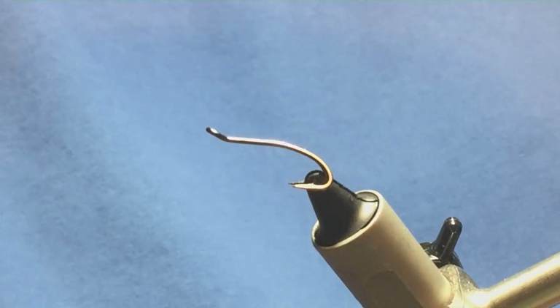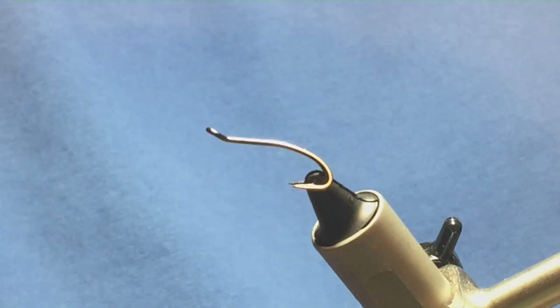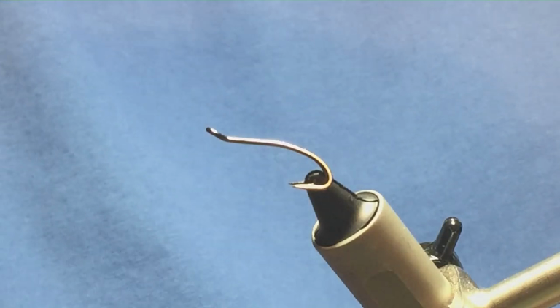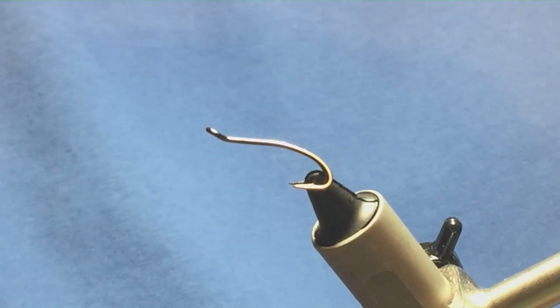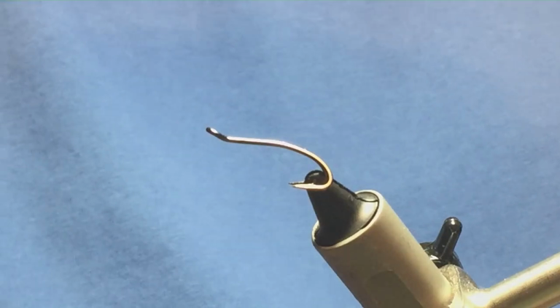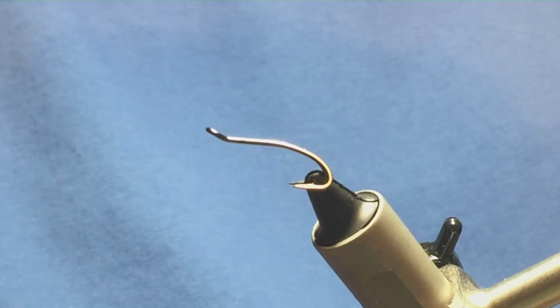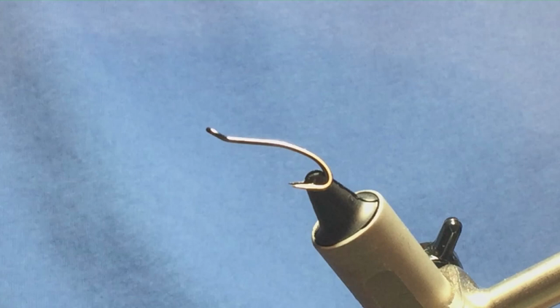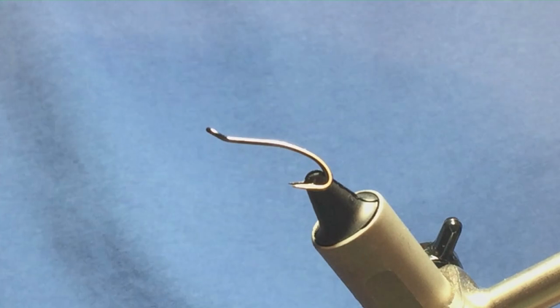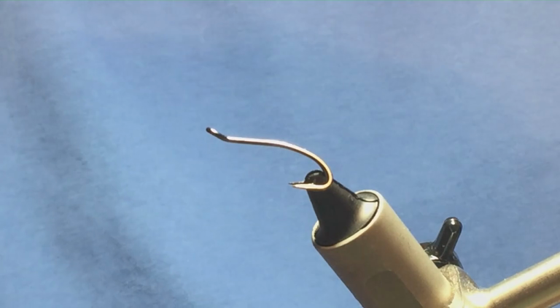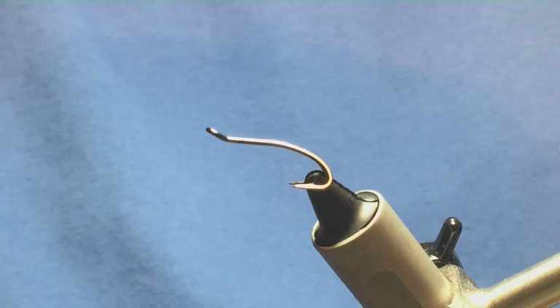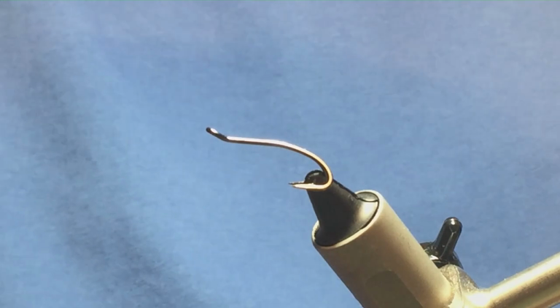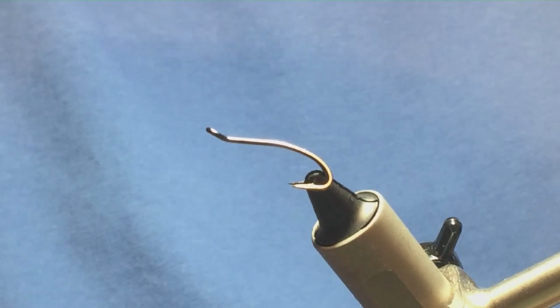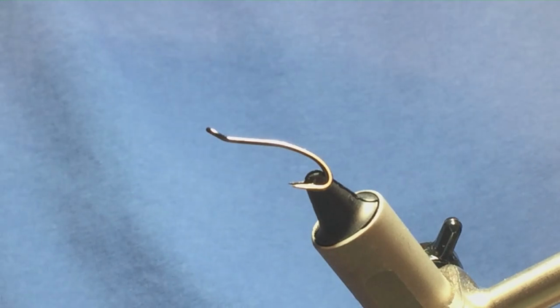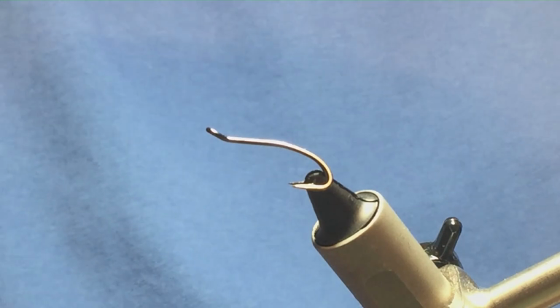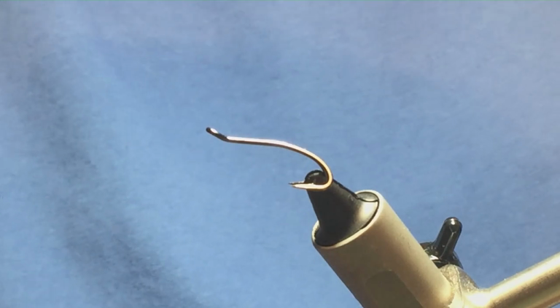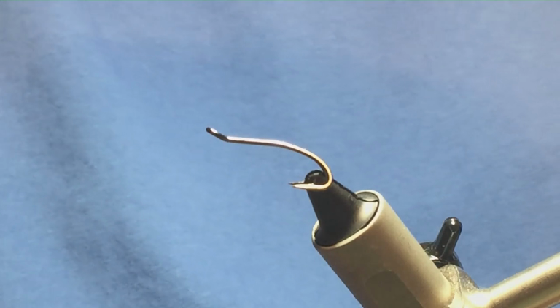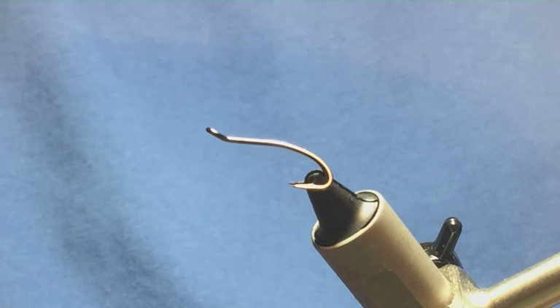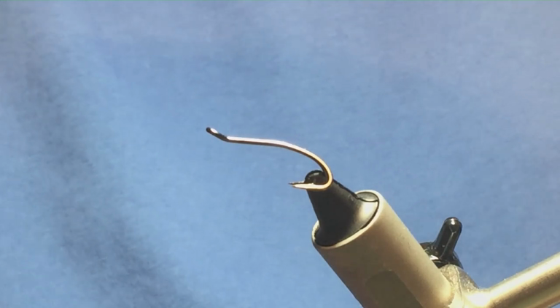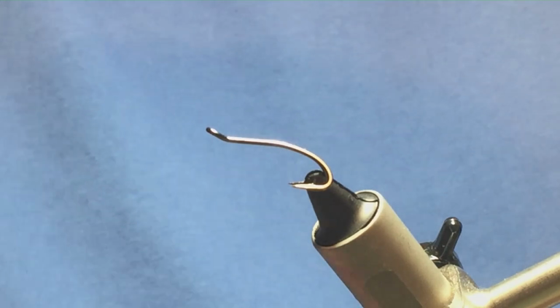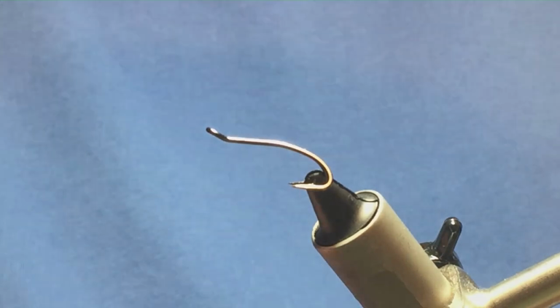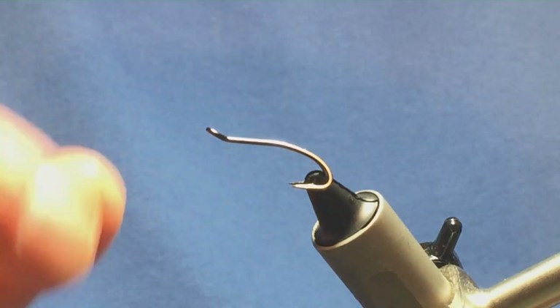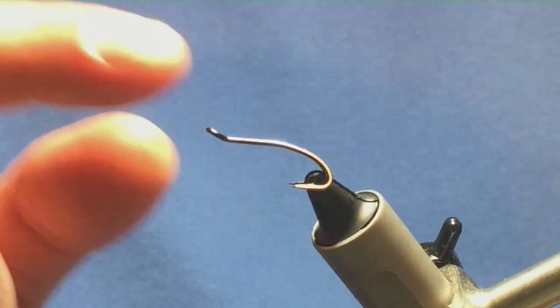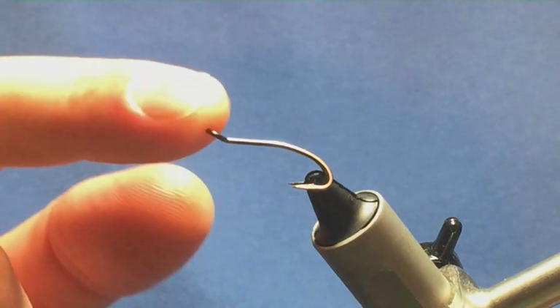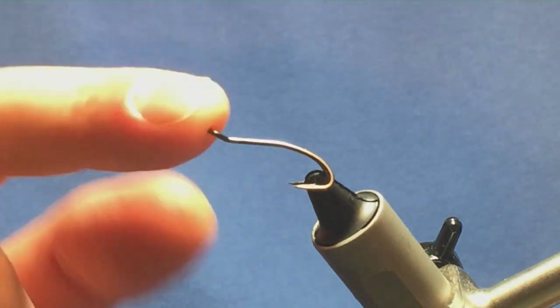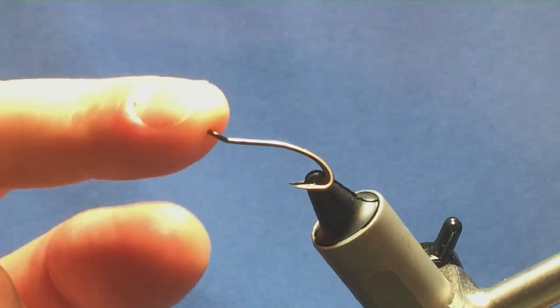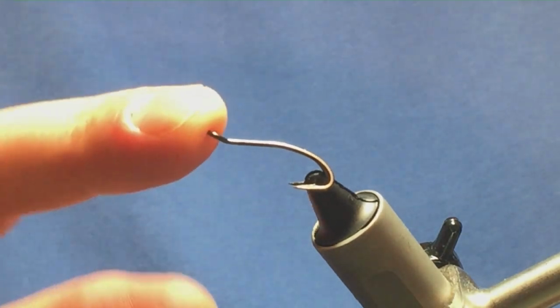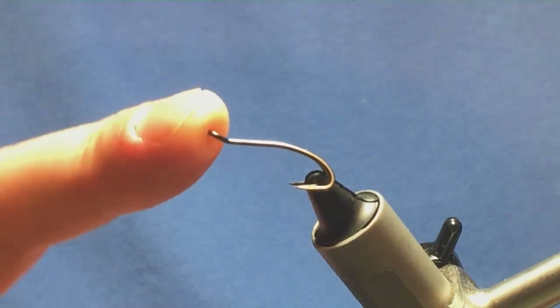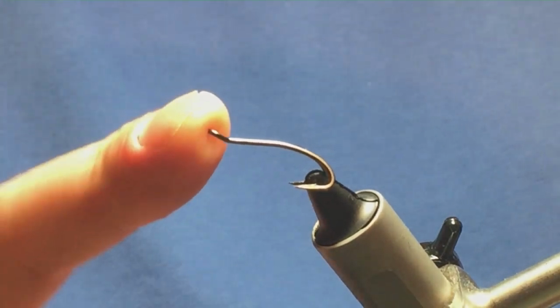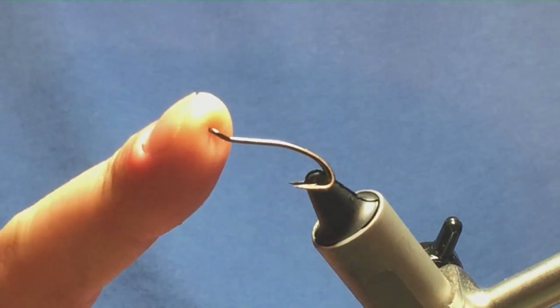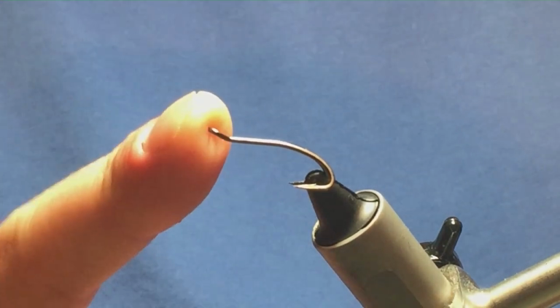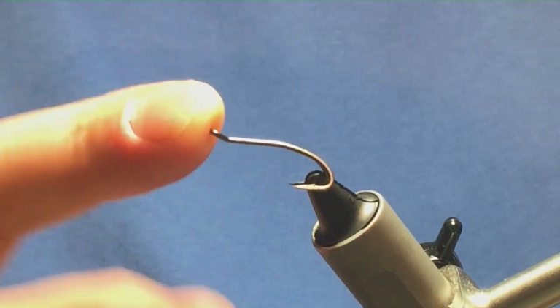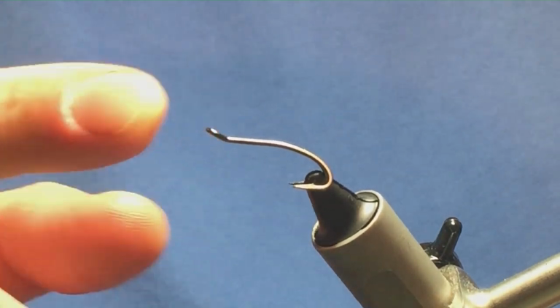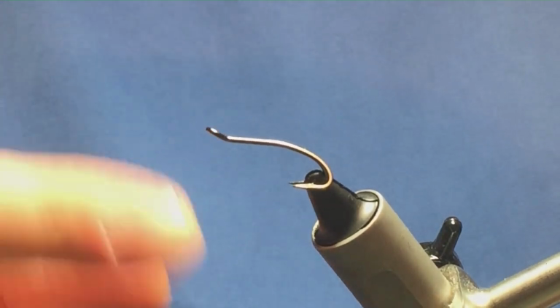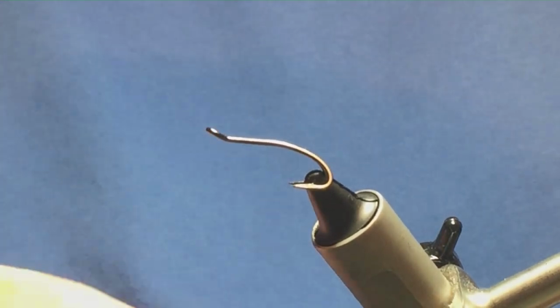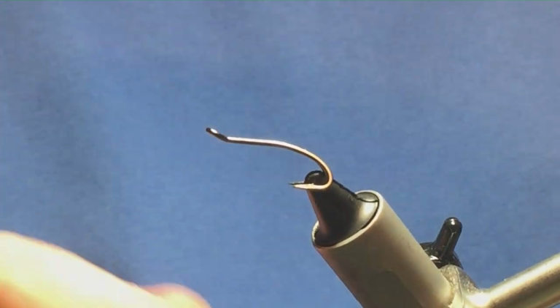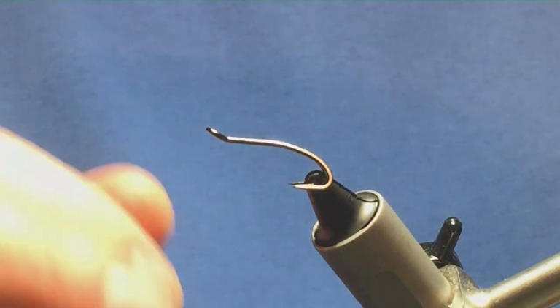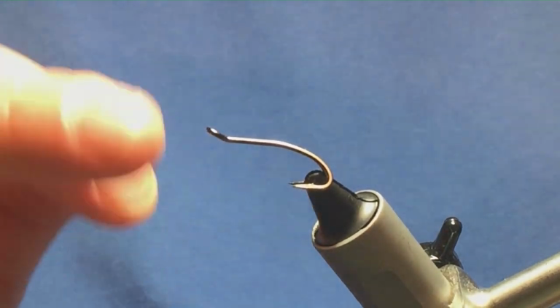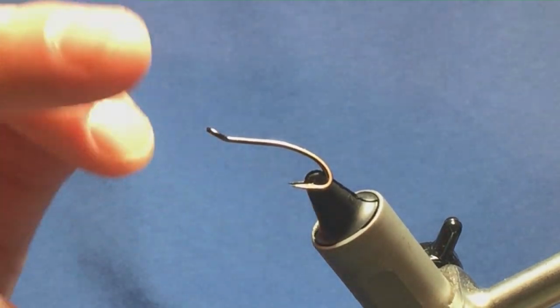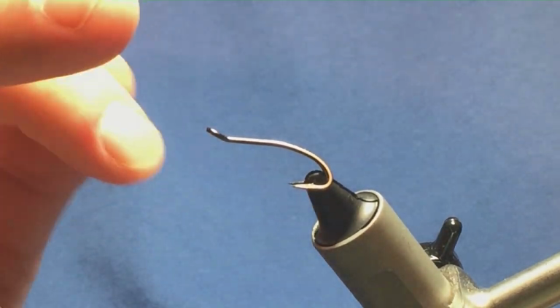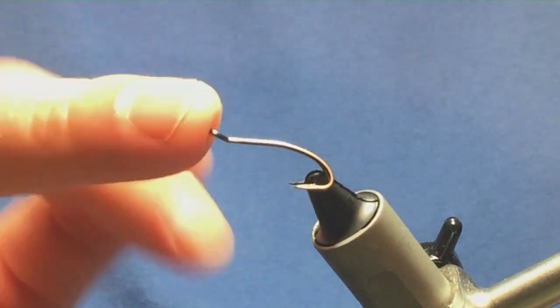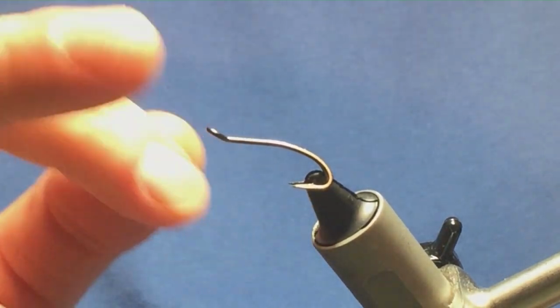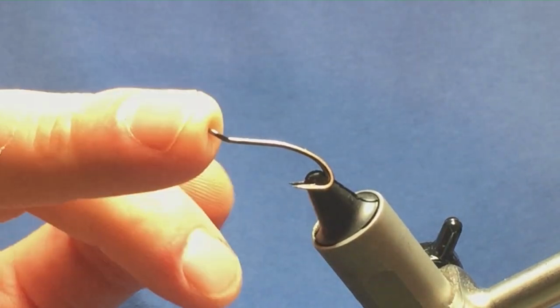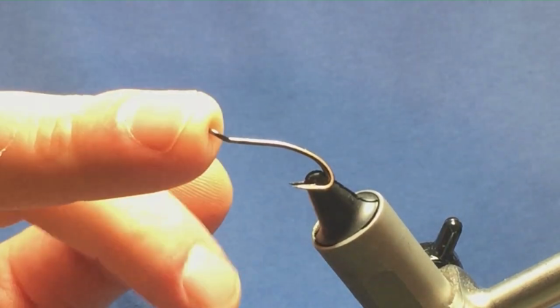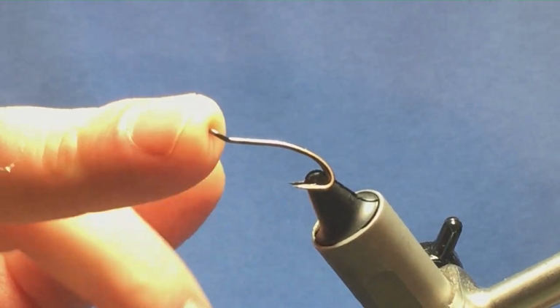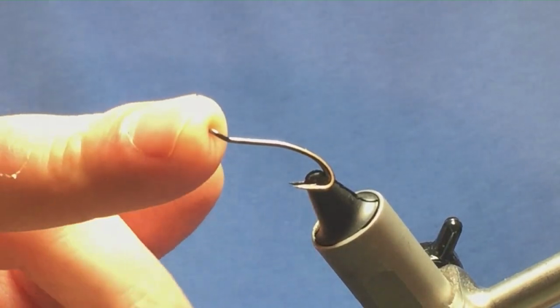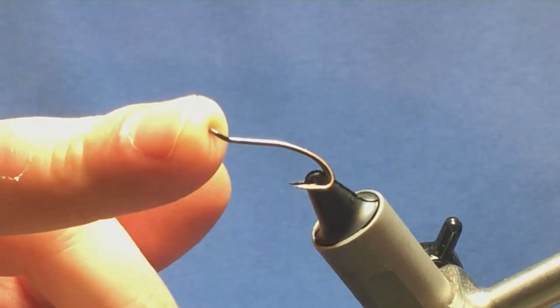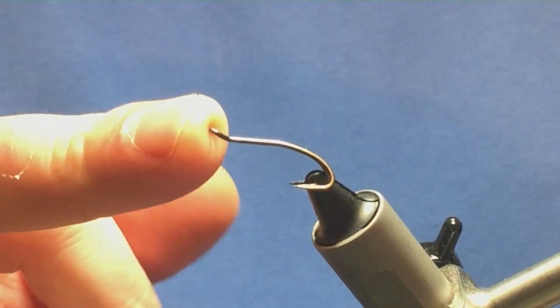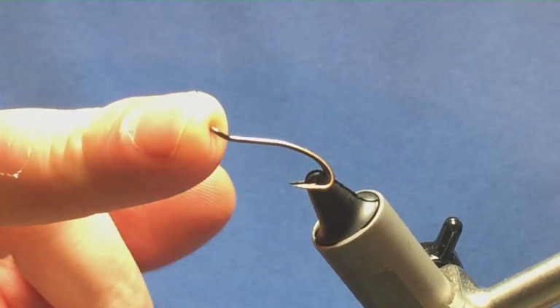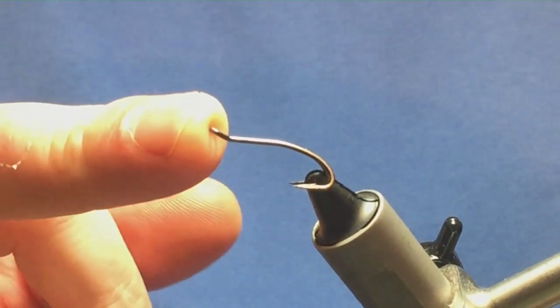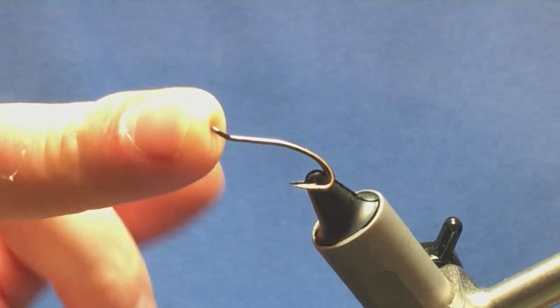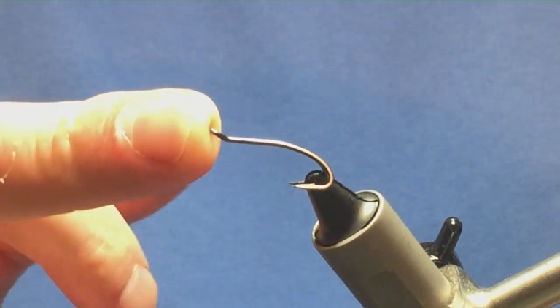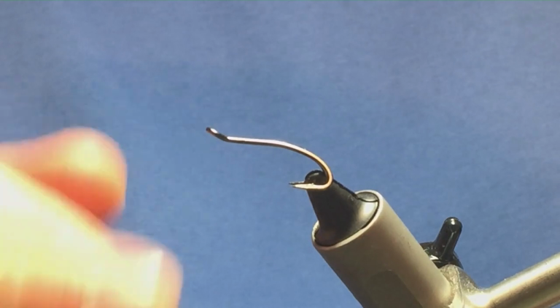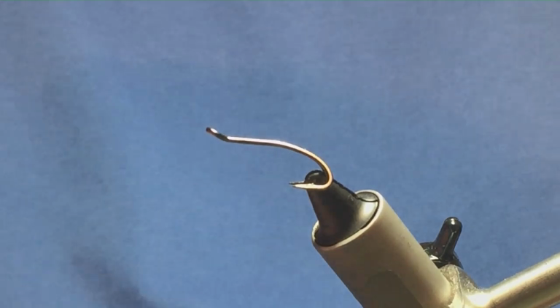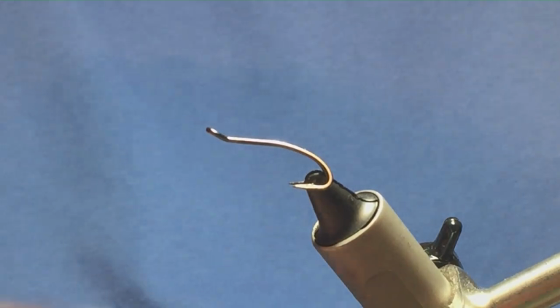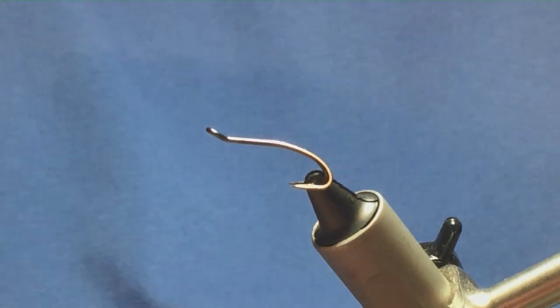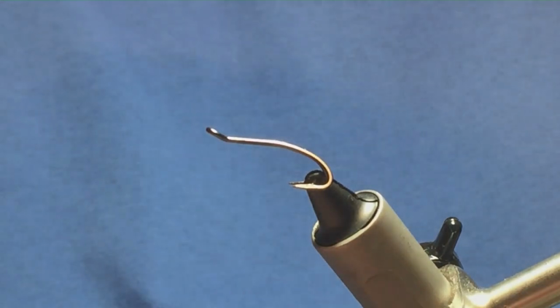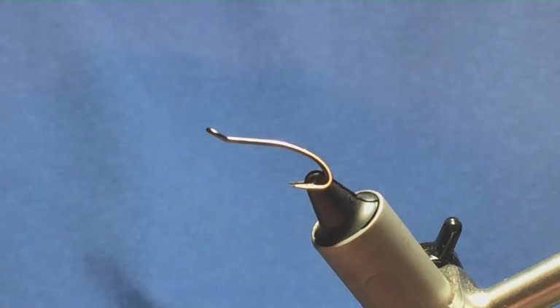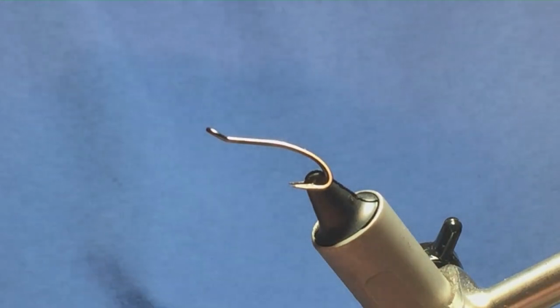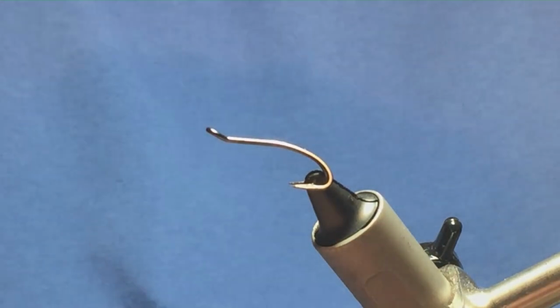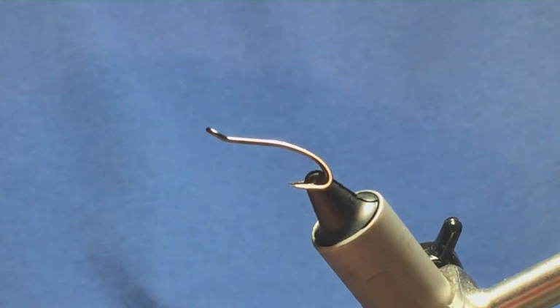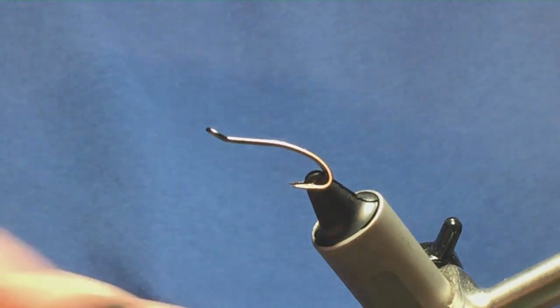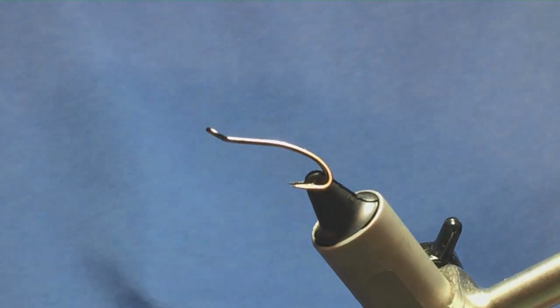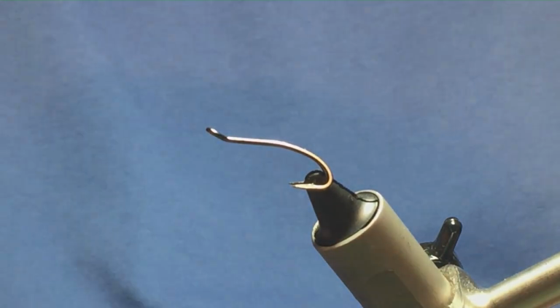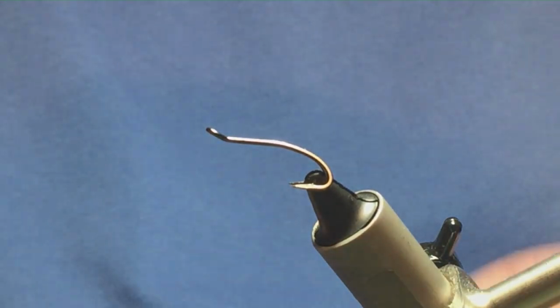Okay guys, I'm going to tie a wee shrimp pattern. This is one of my own flies. The hook in the vise is a size 10 Partridge double.